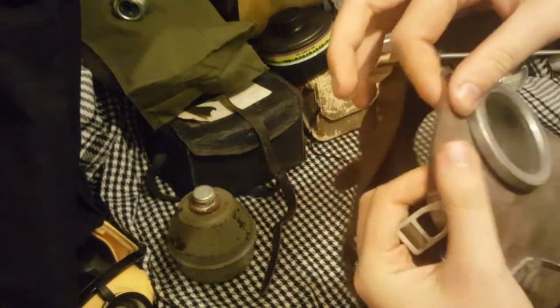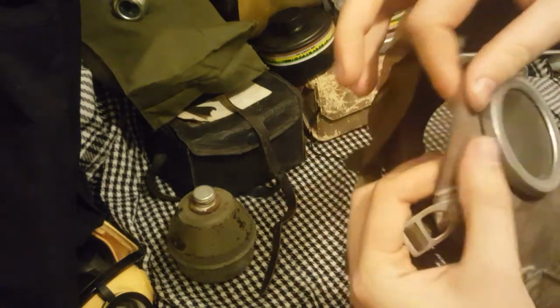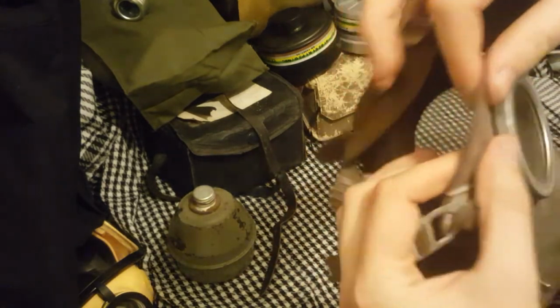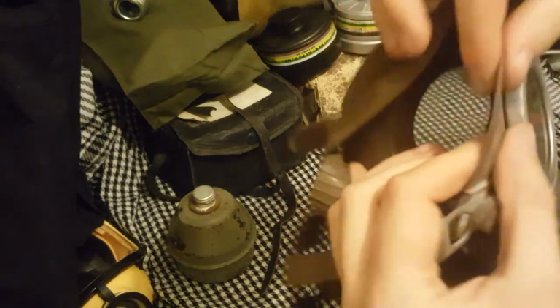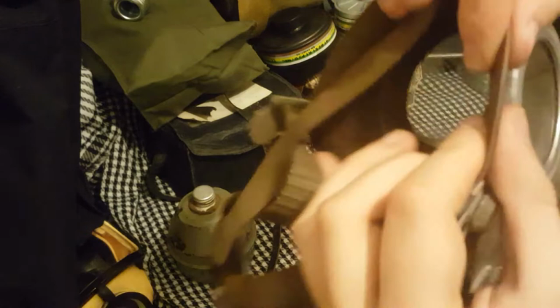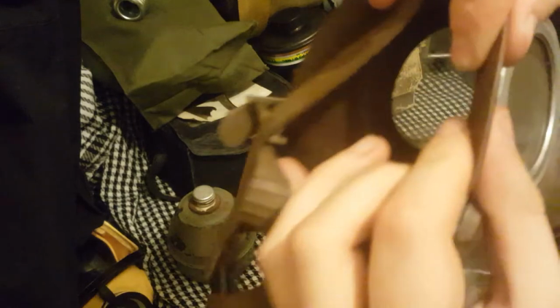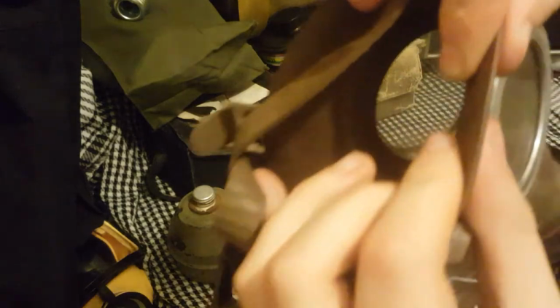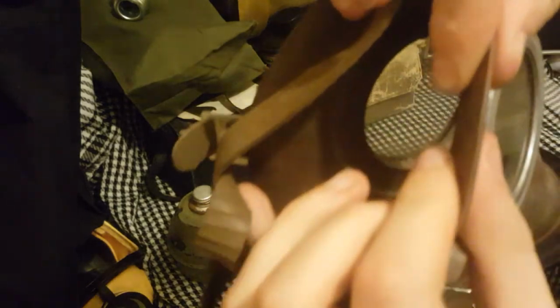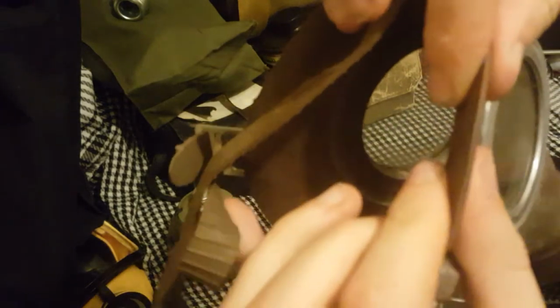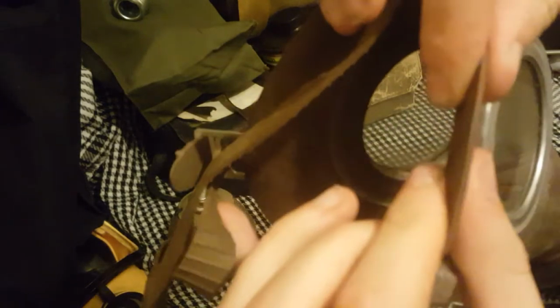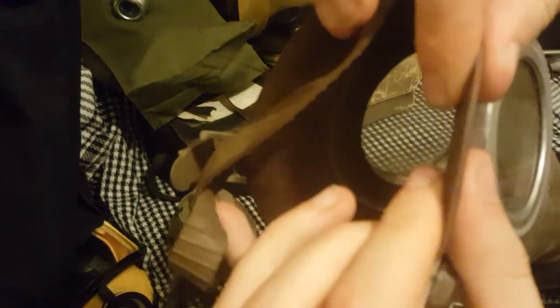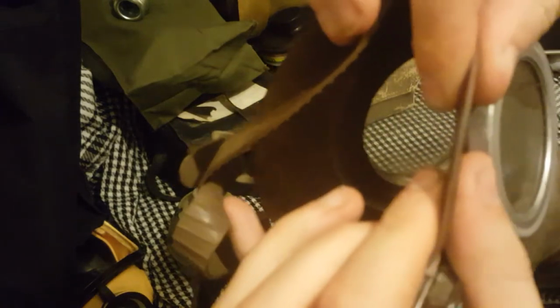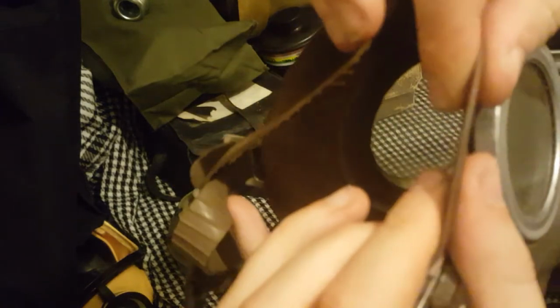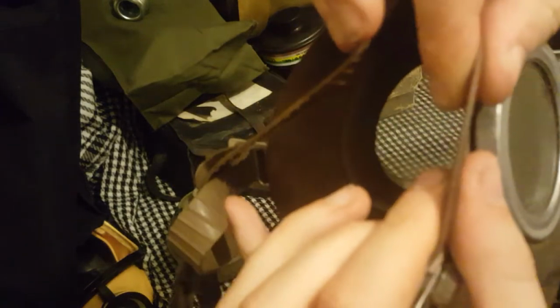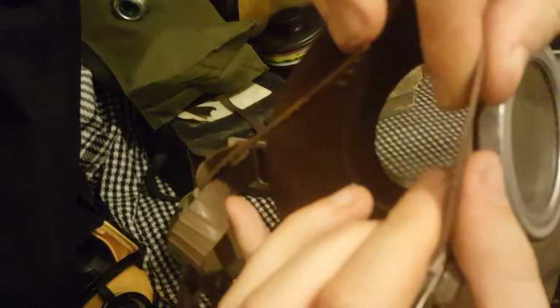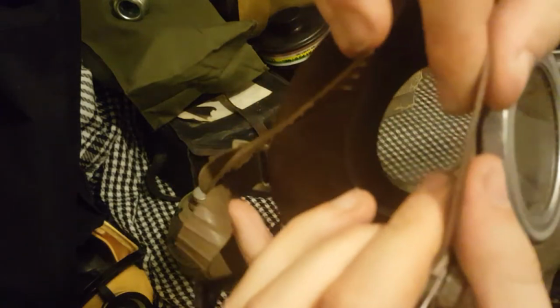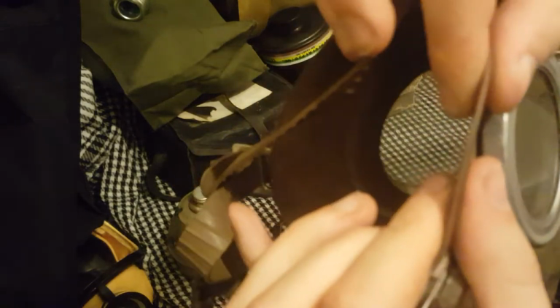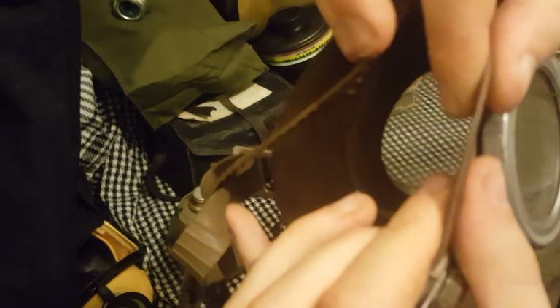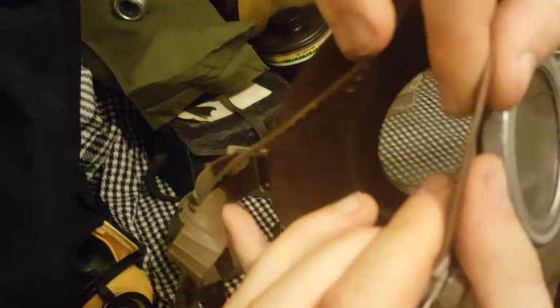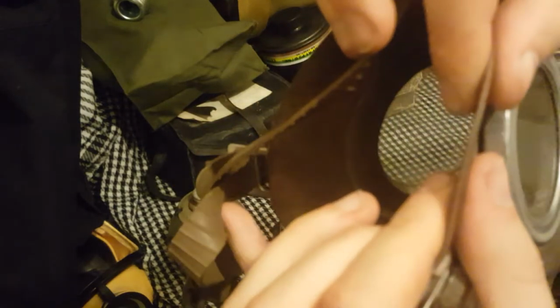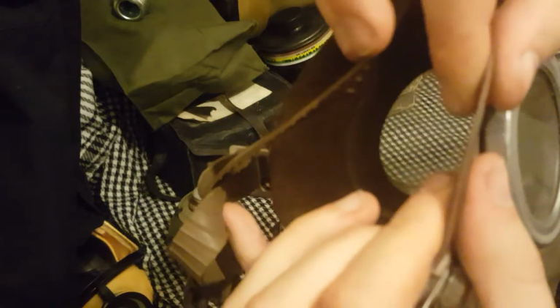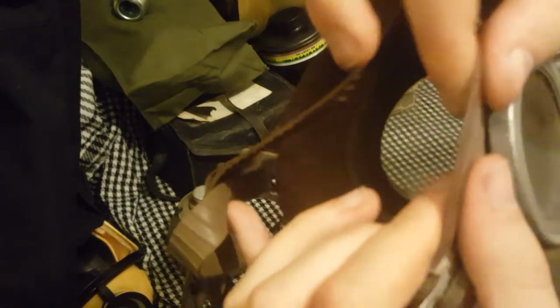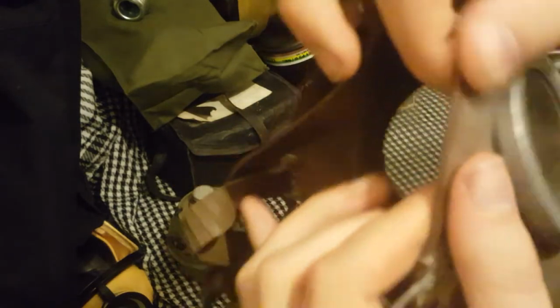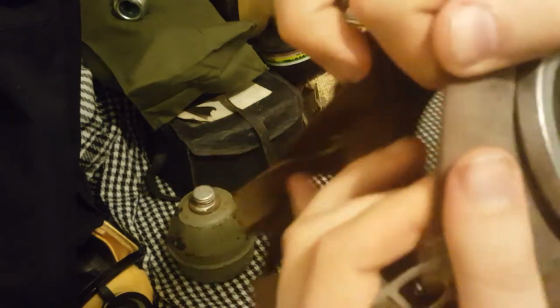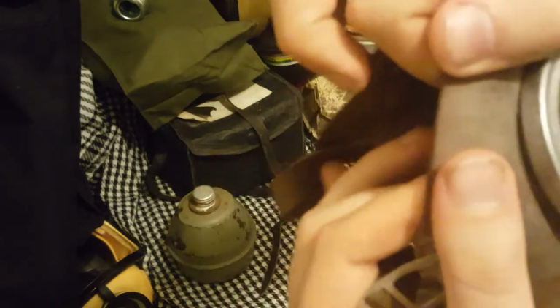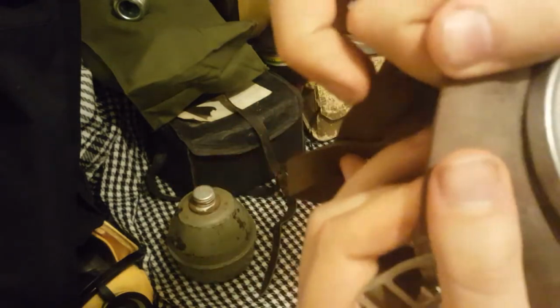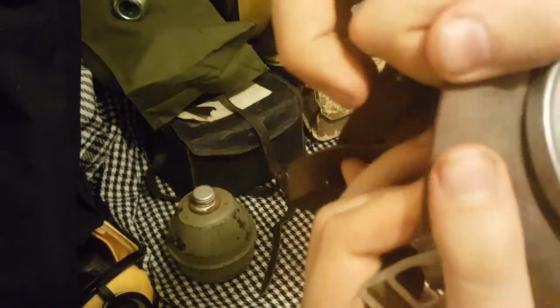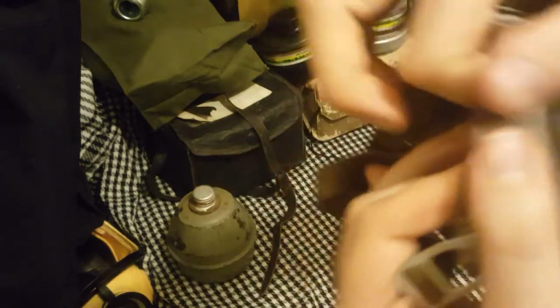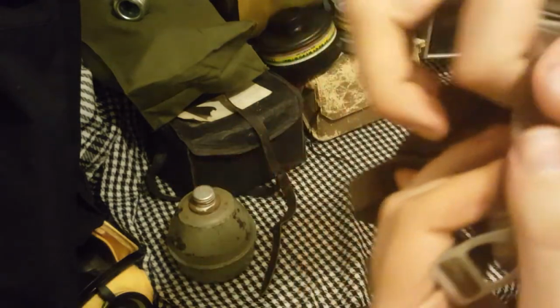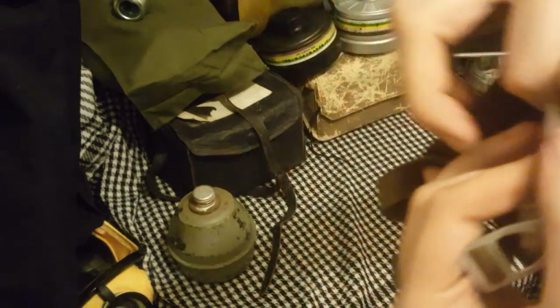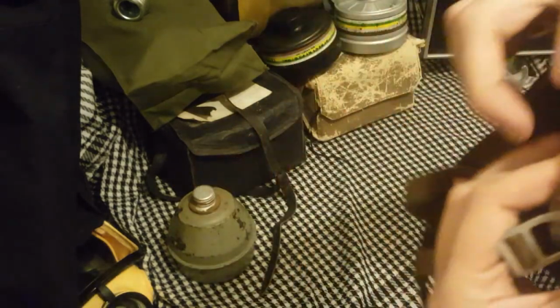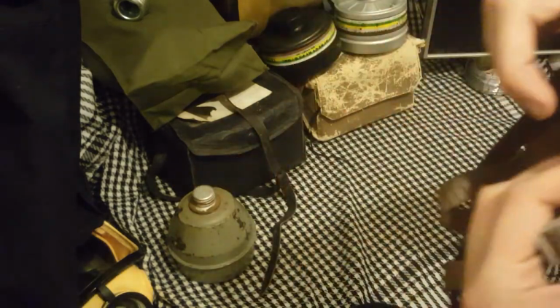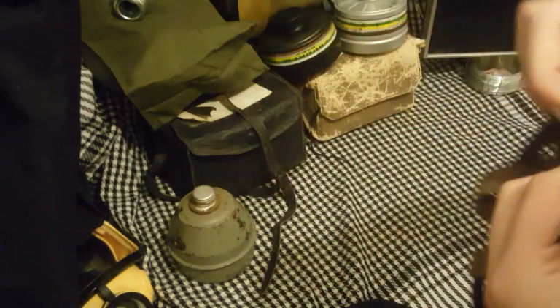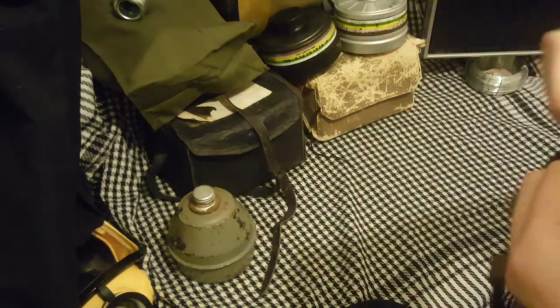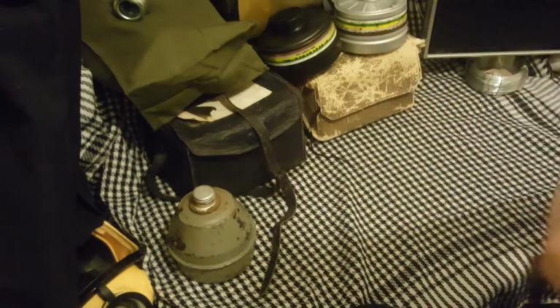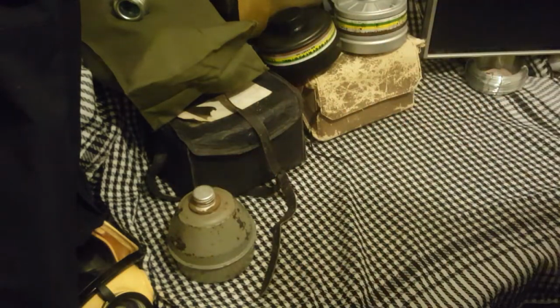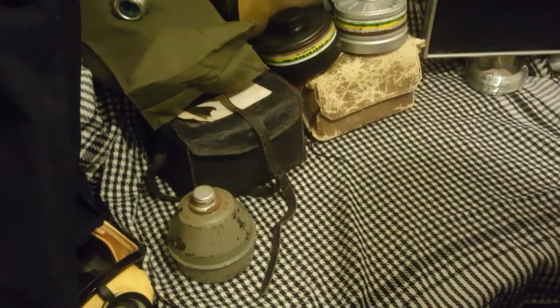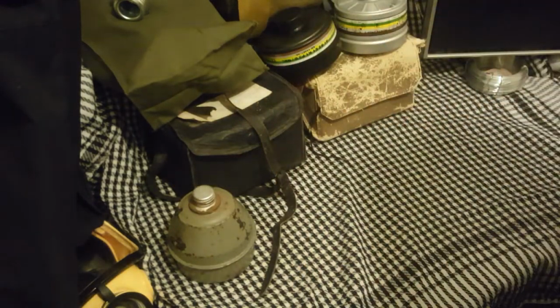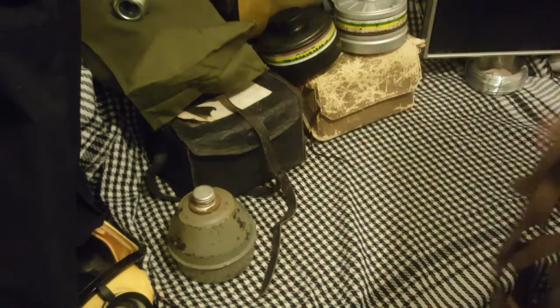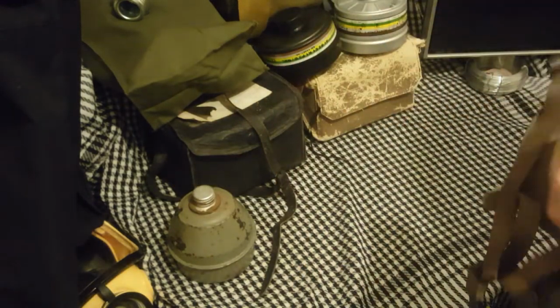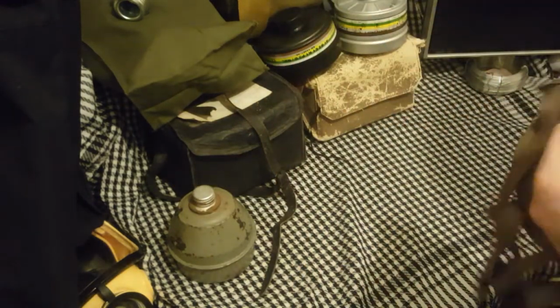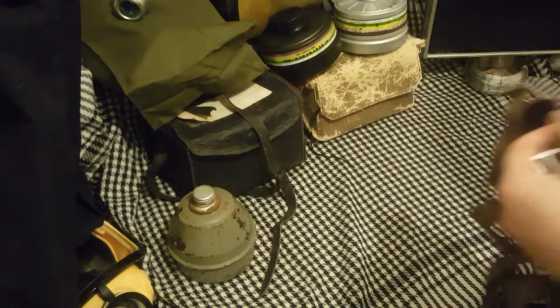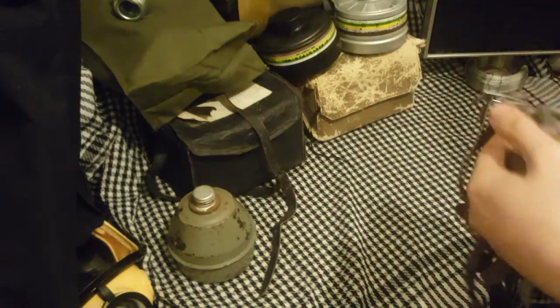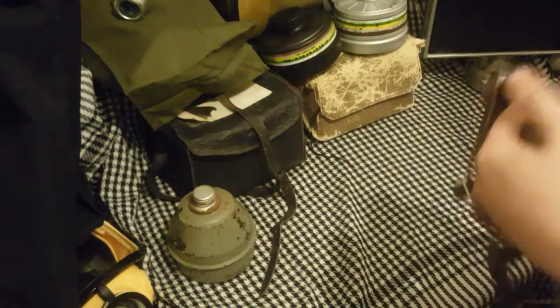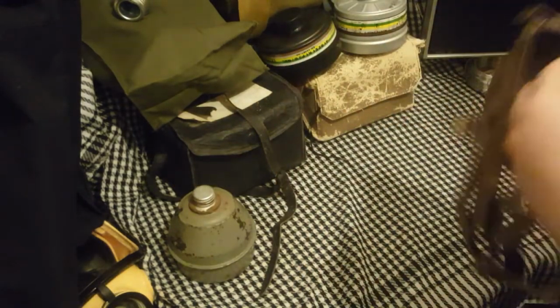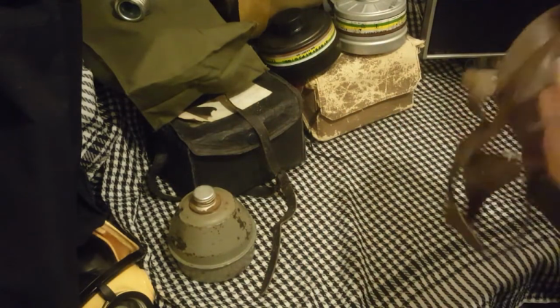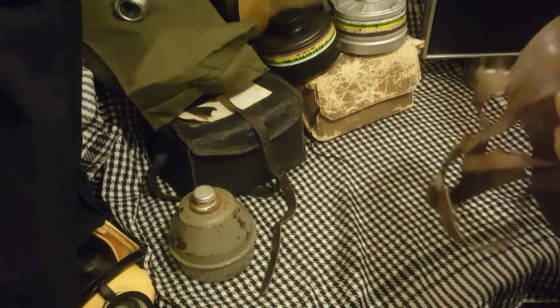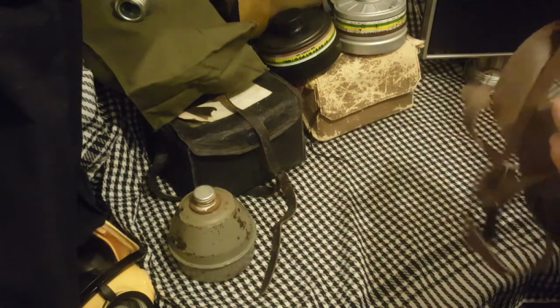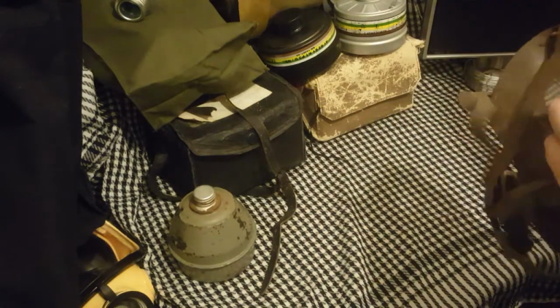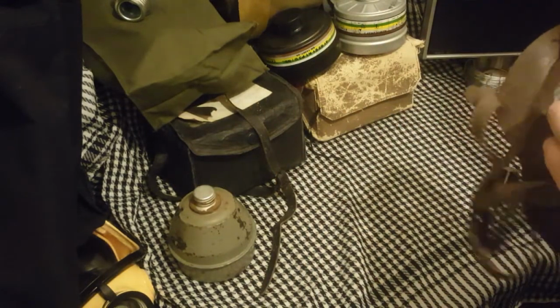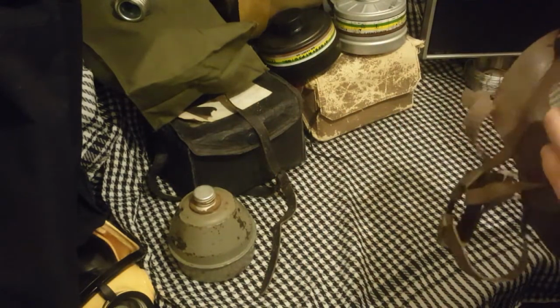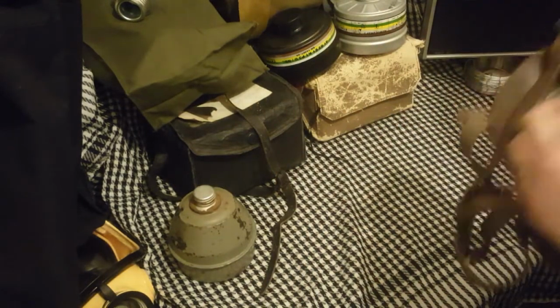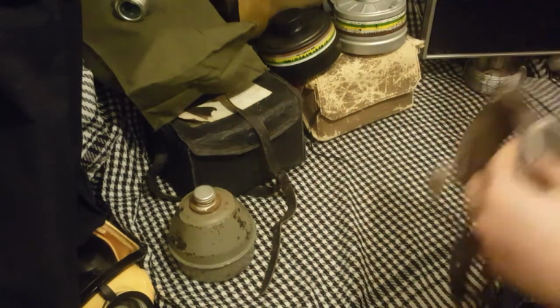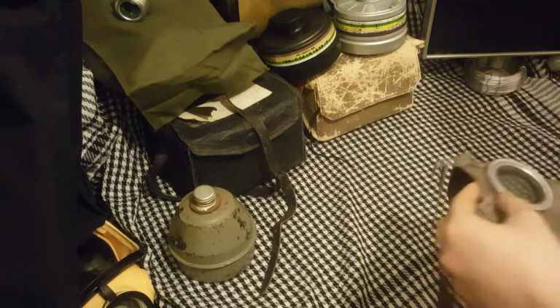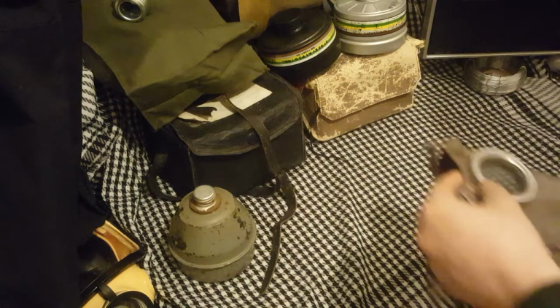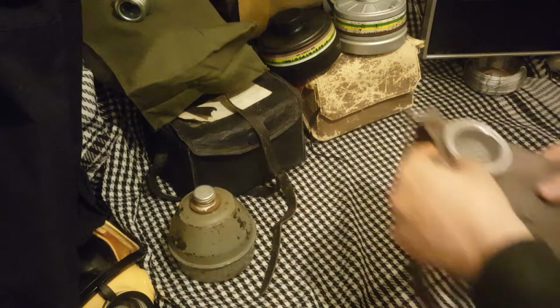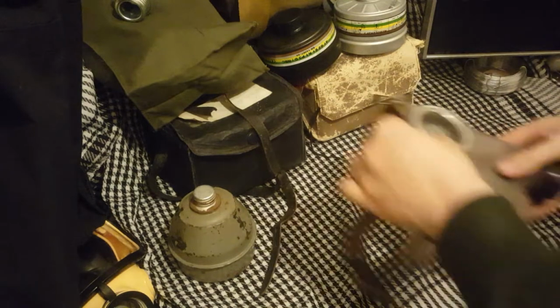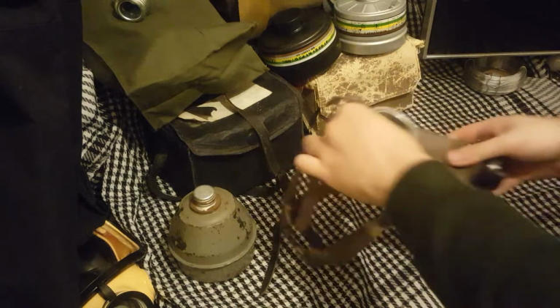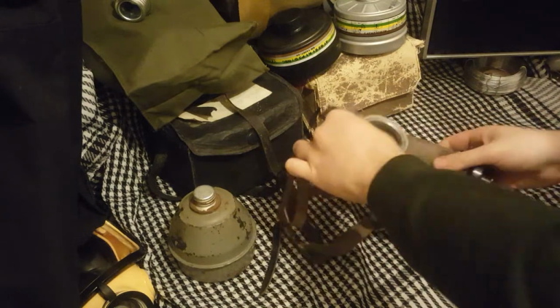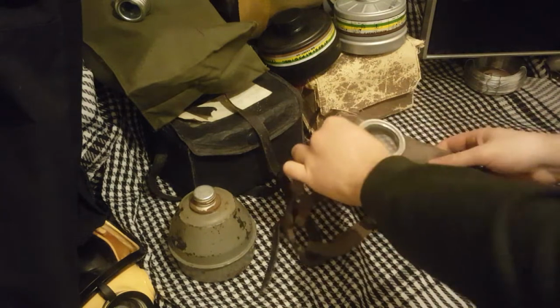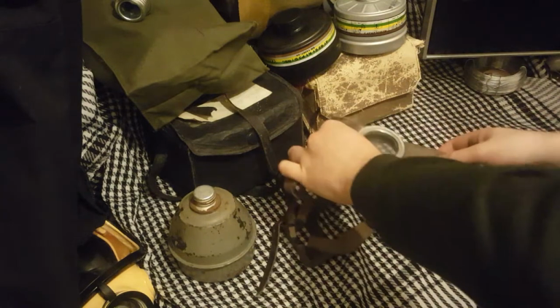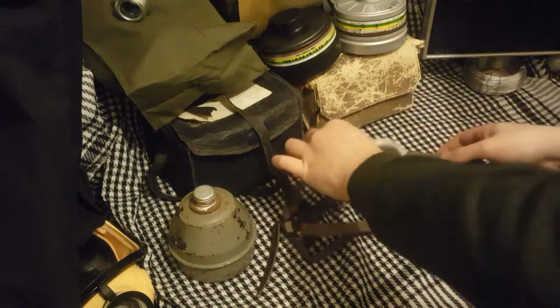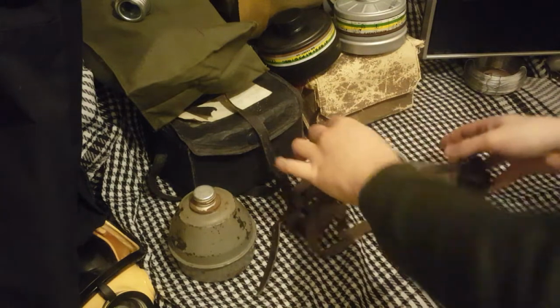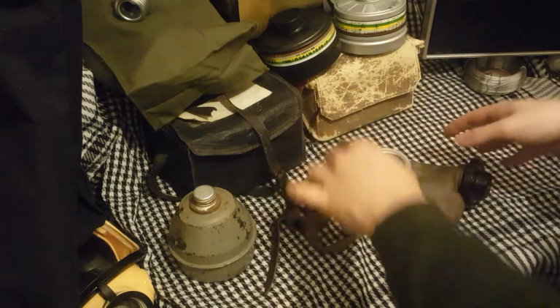Look at the thickness on that rubber — that is lovely. It actually looks really thin on camera, but trust me, this is a durable rubber.